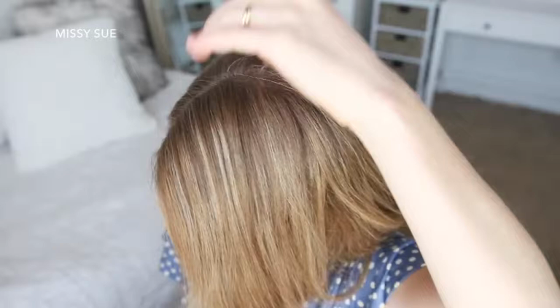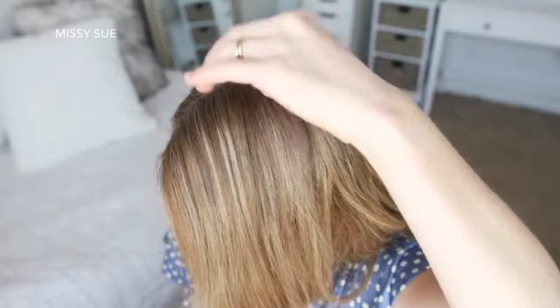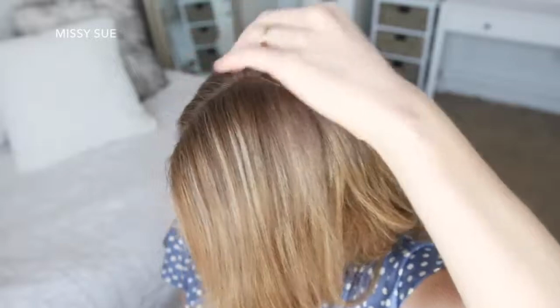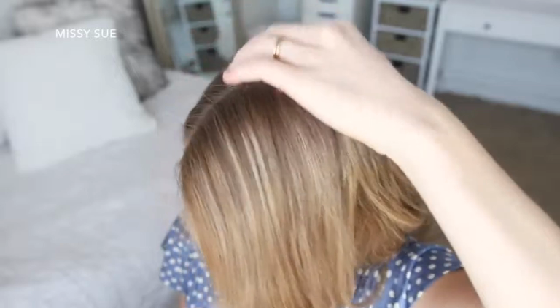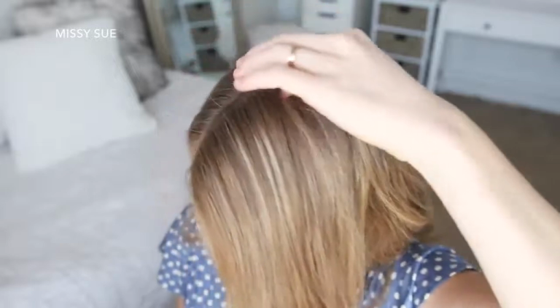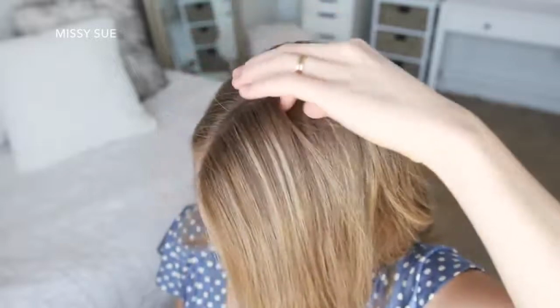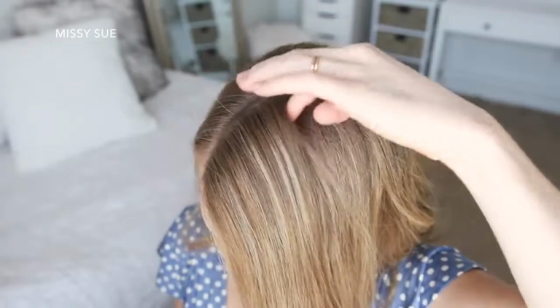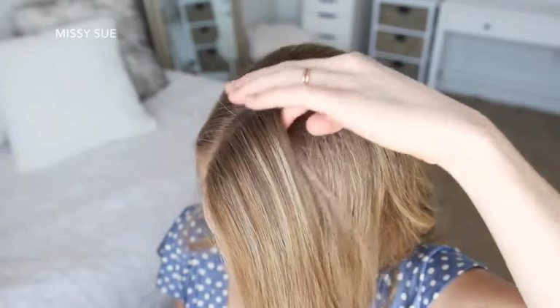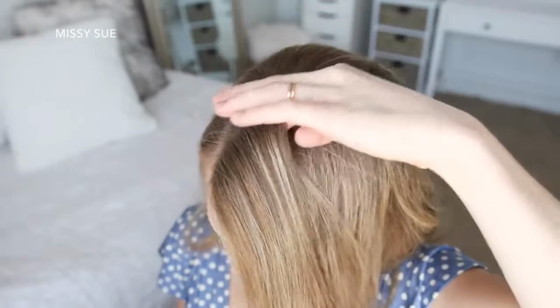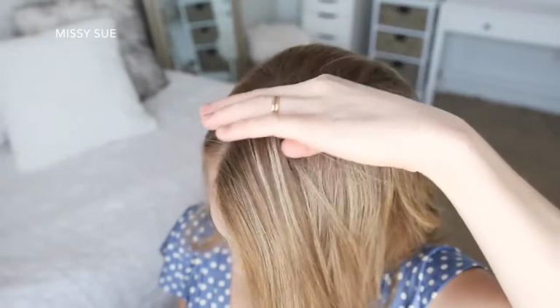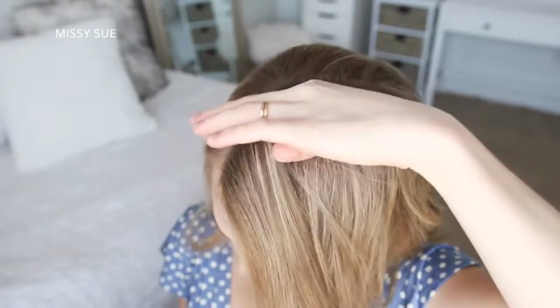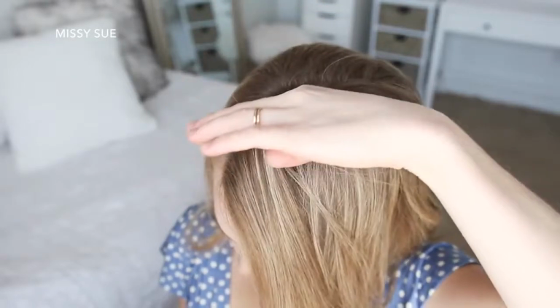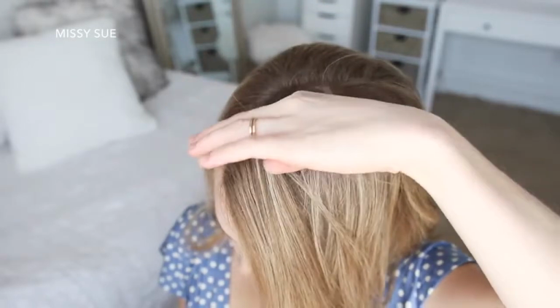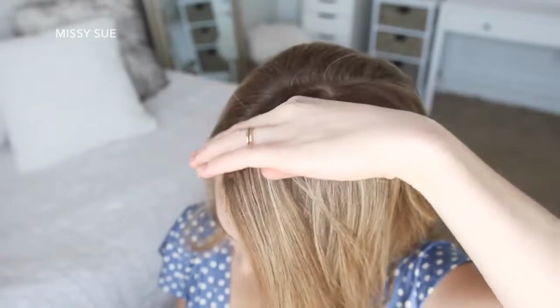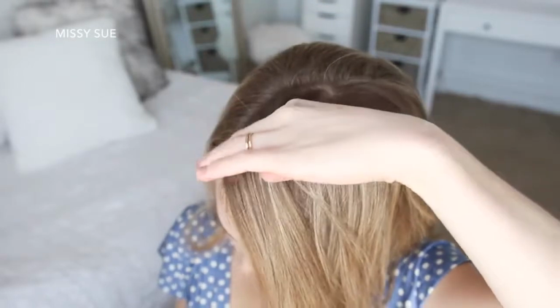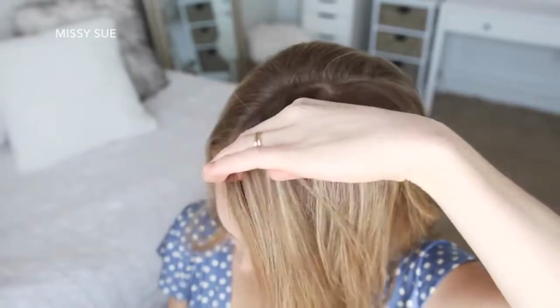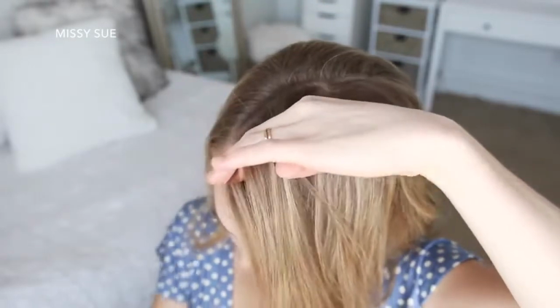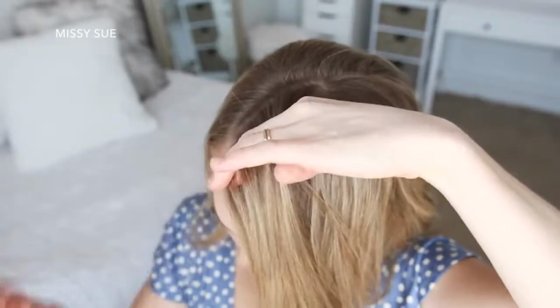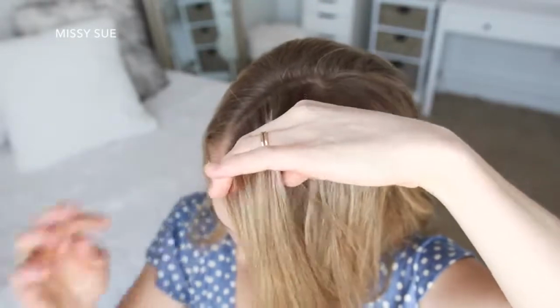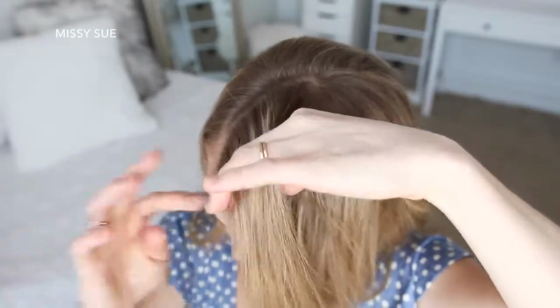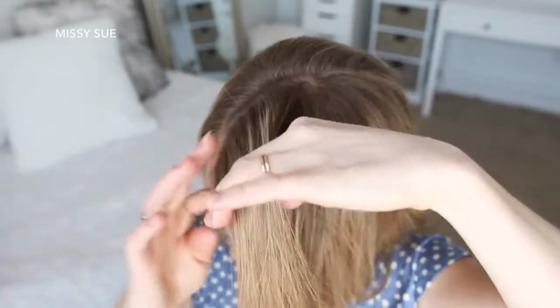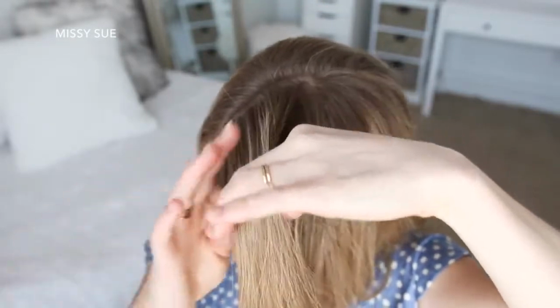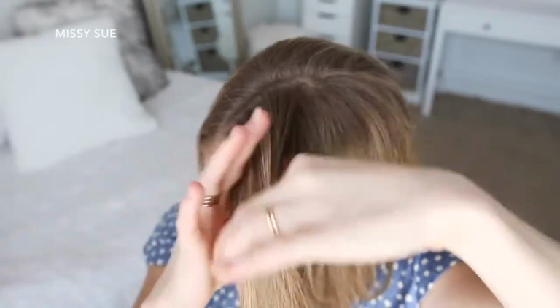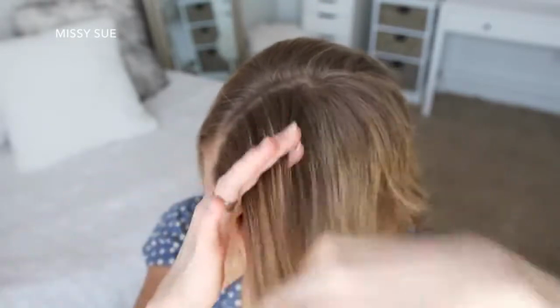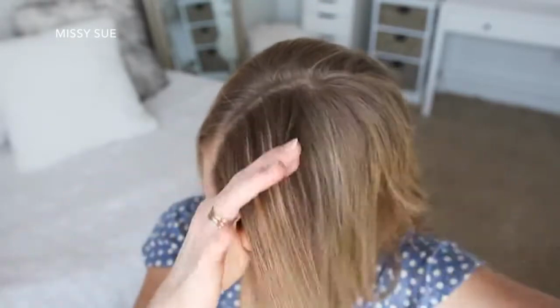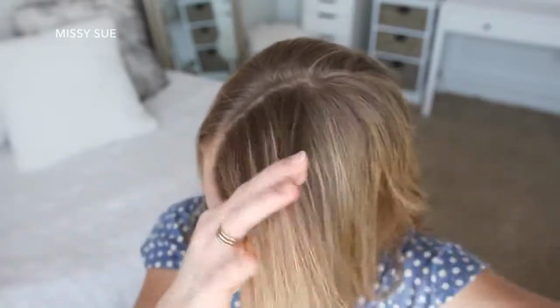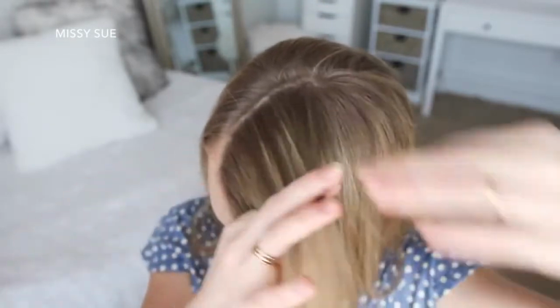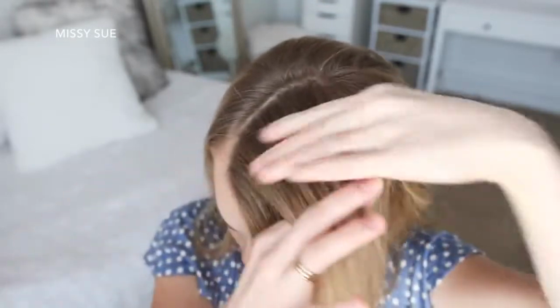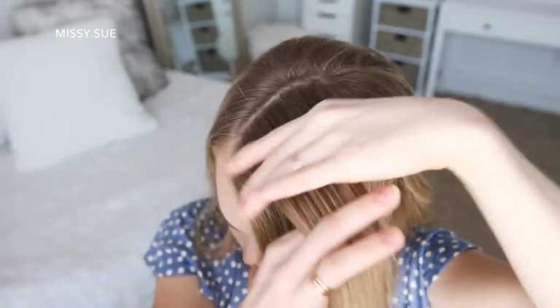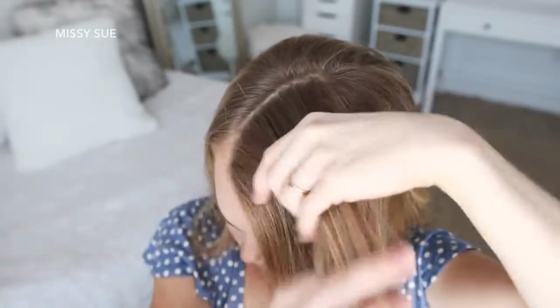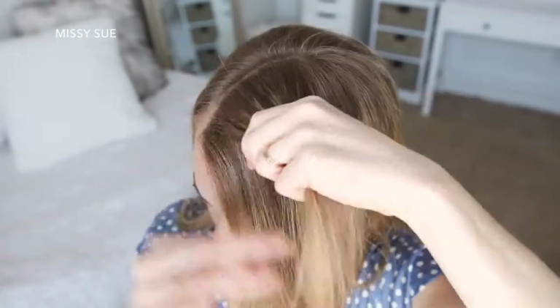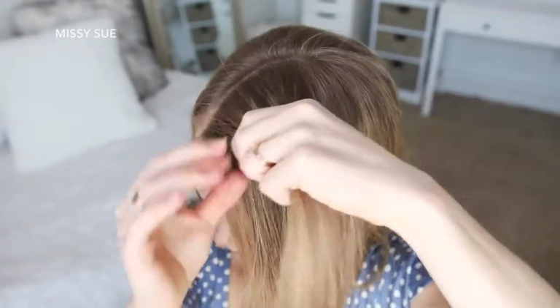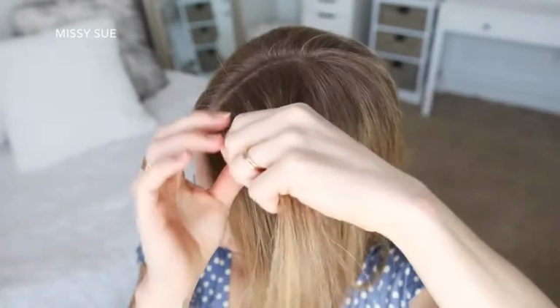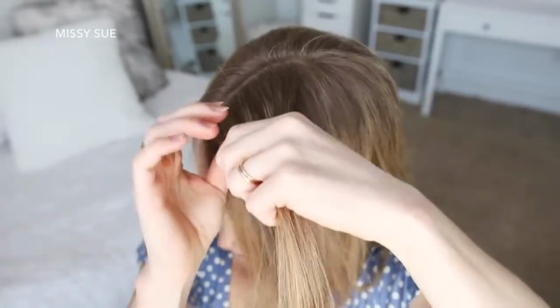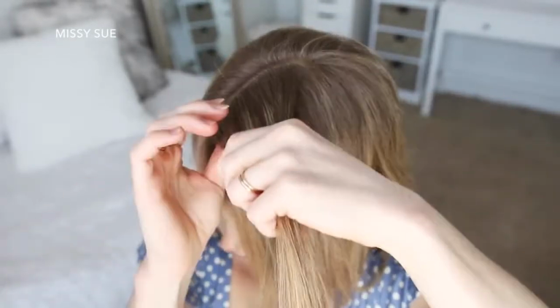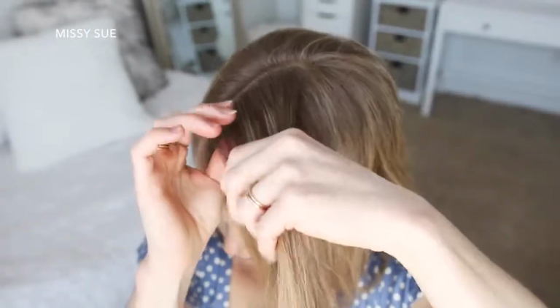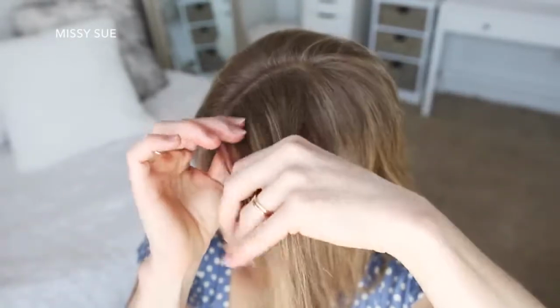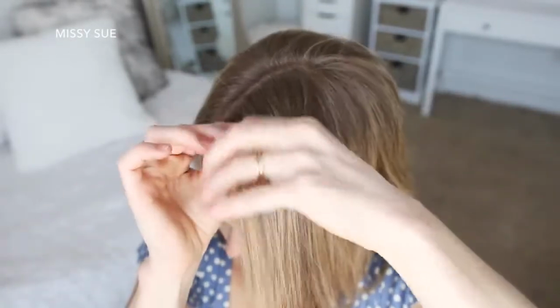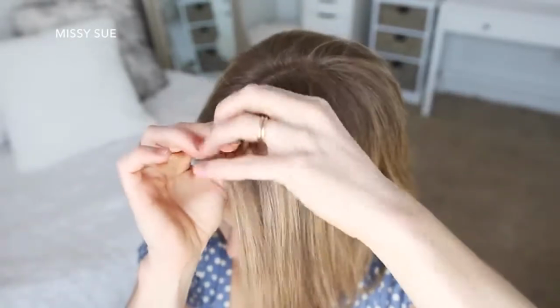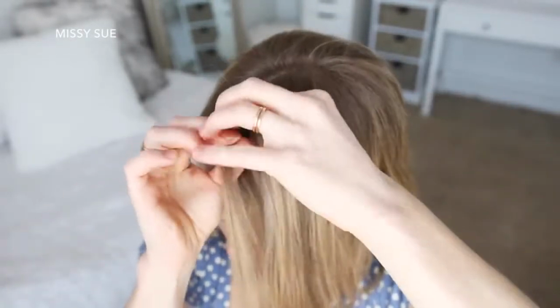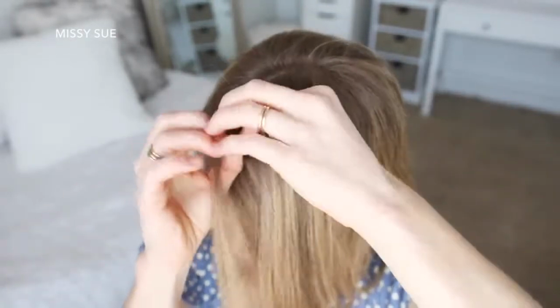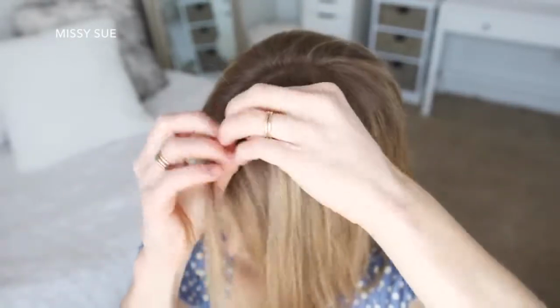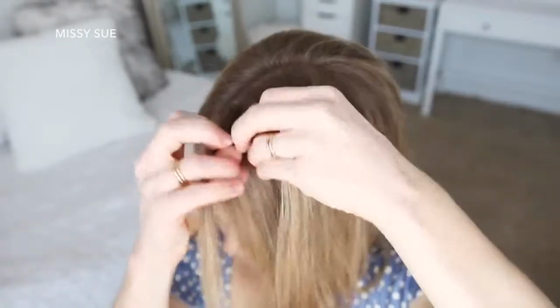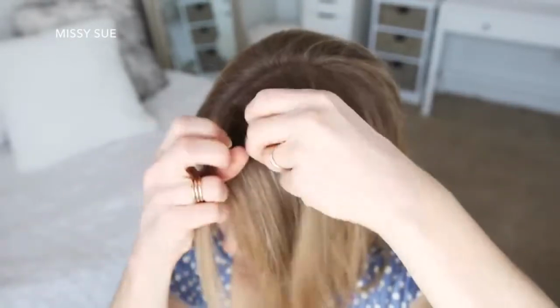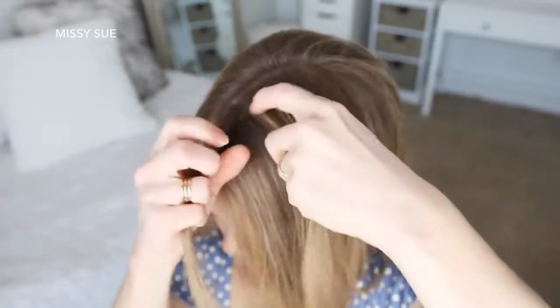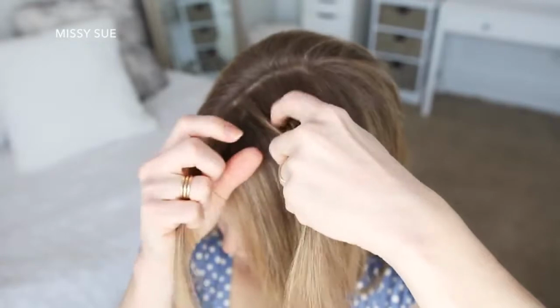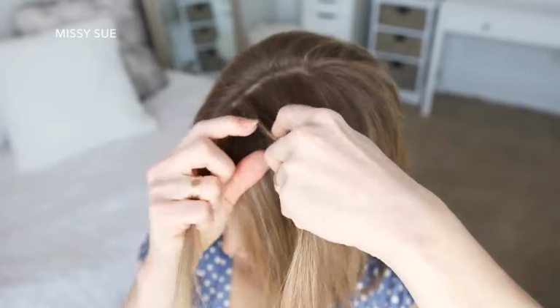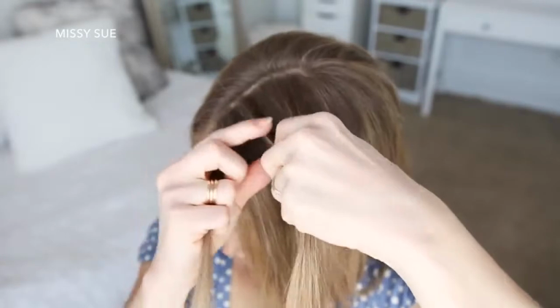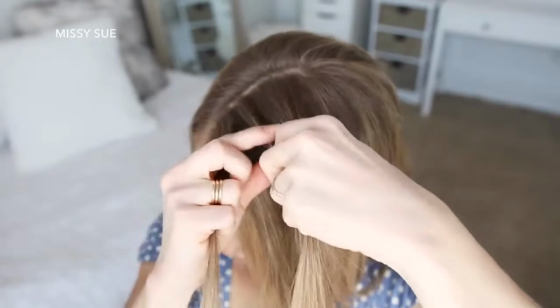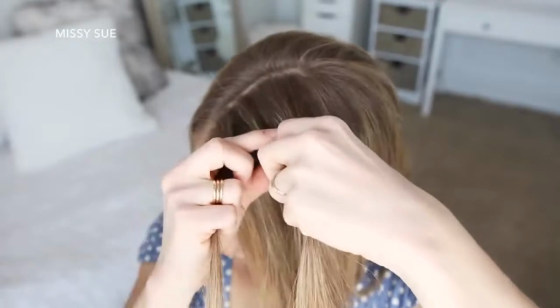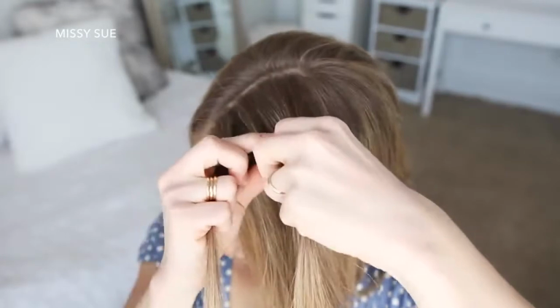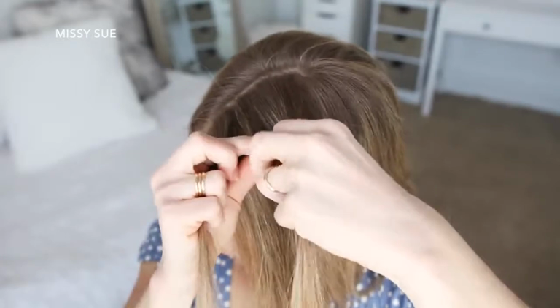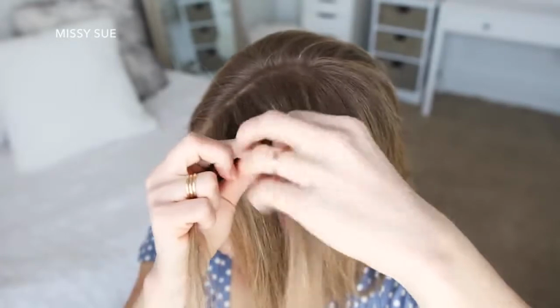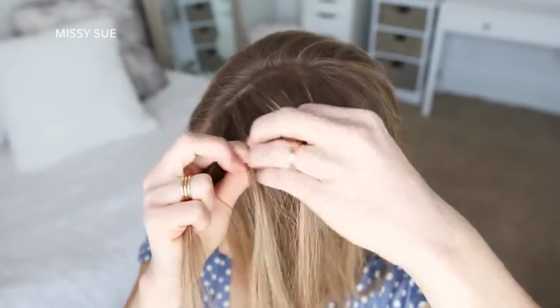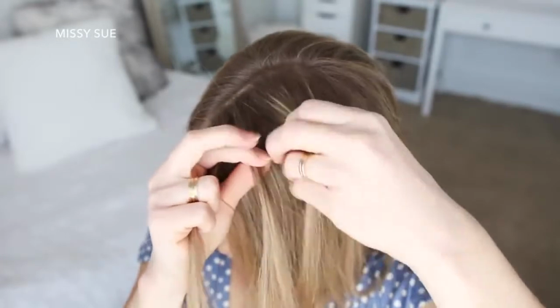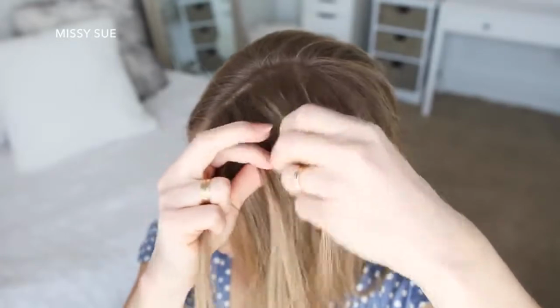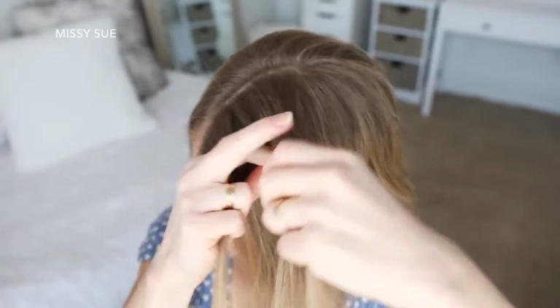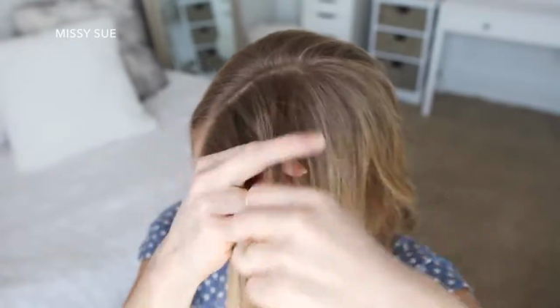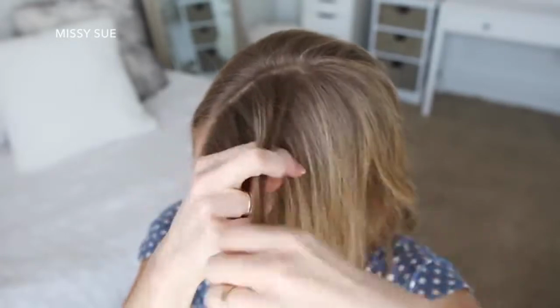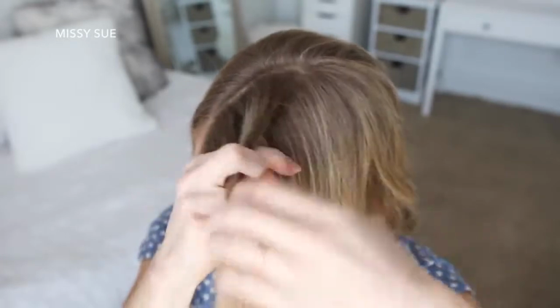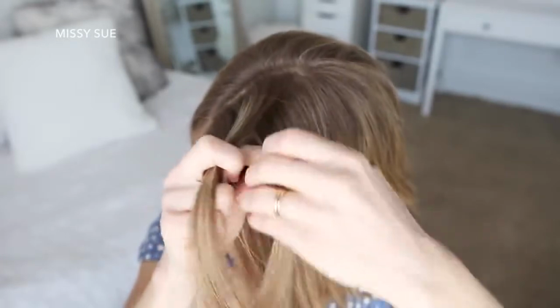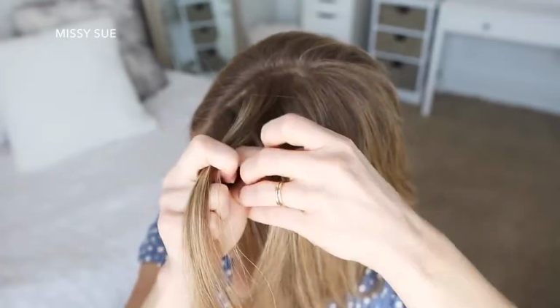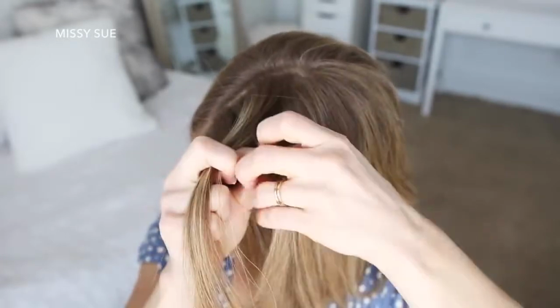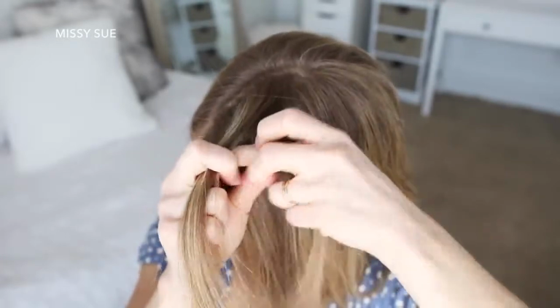I'm going to divide my hair into three sections for my braid and start a French braid, crossing the right strand over the middle and then crossing the left strand over the middle.